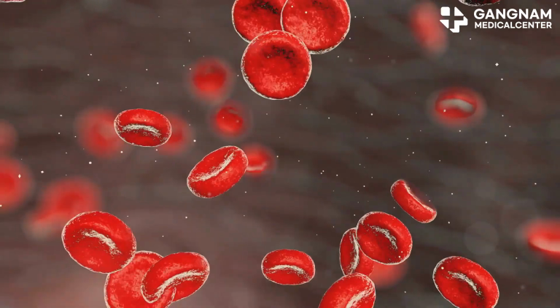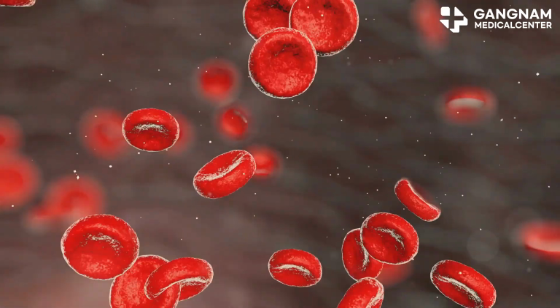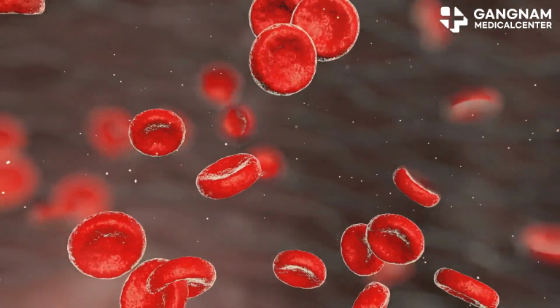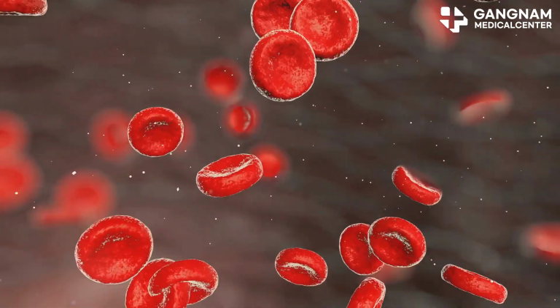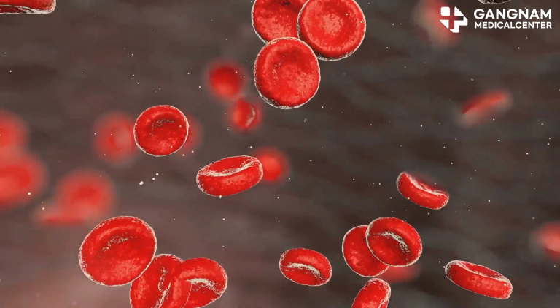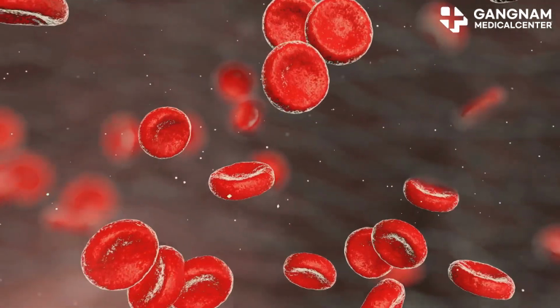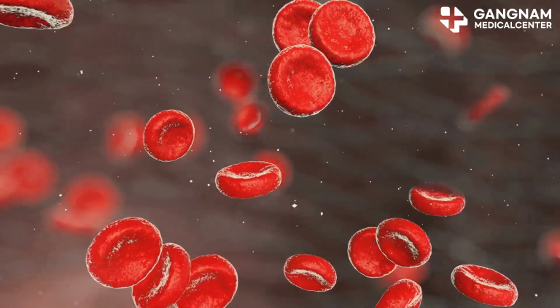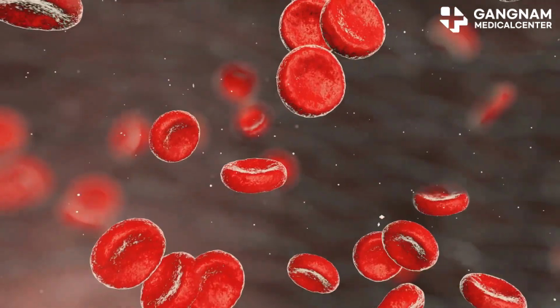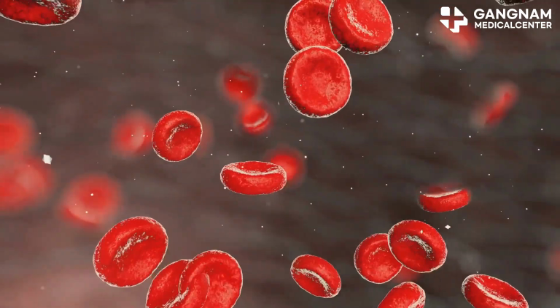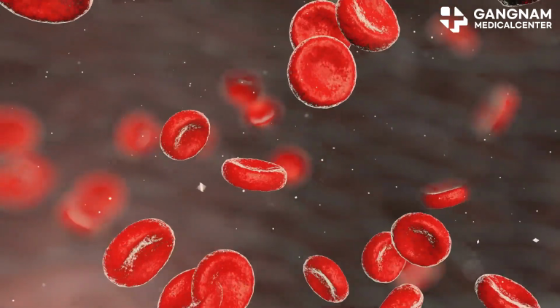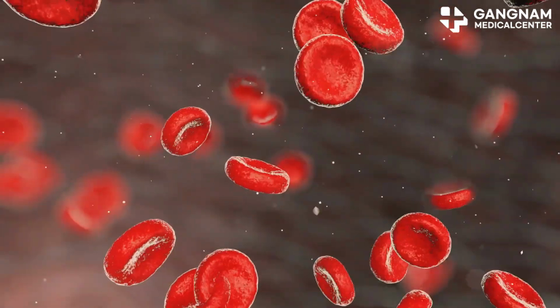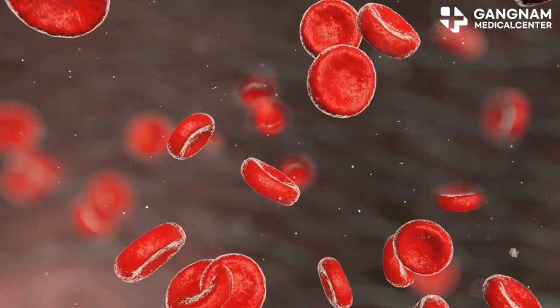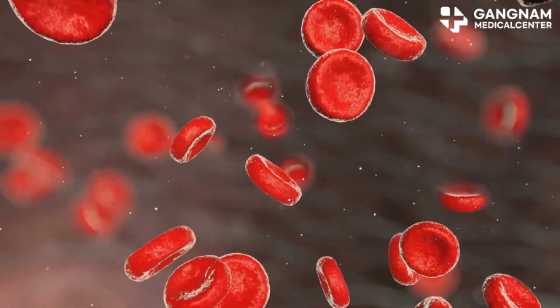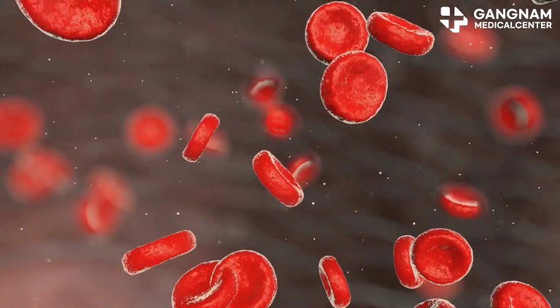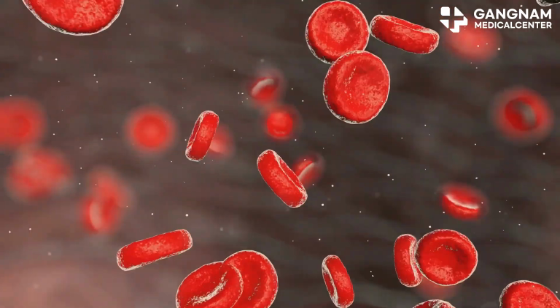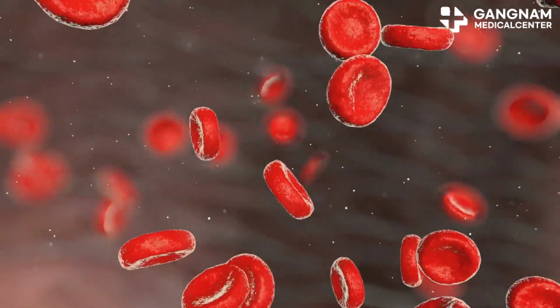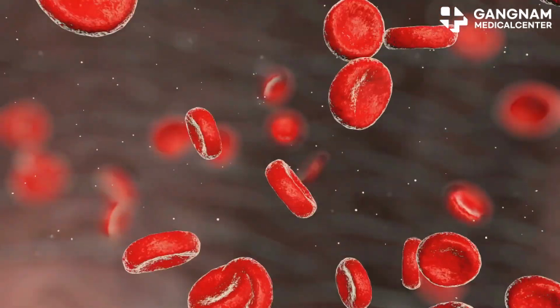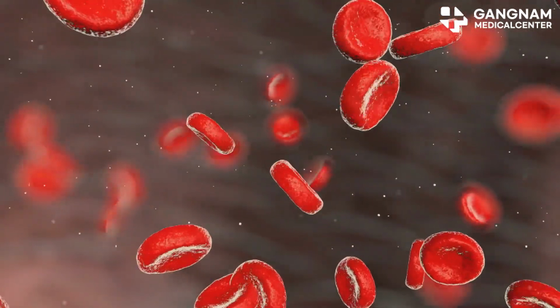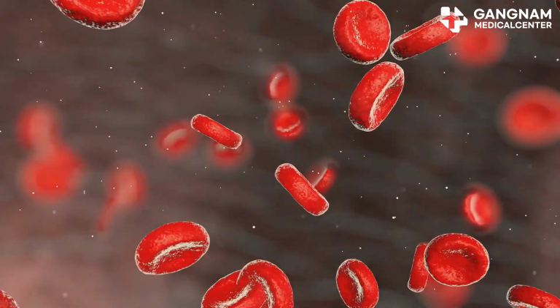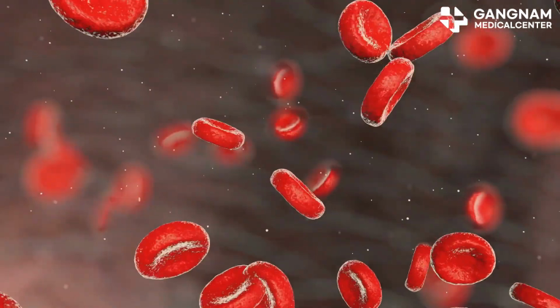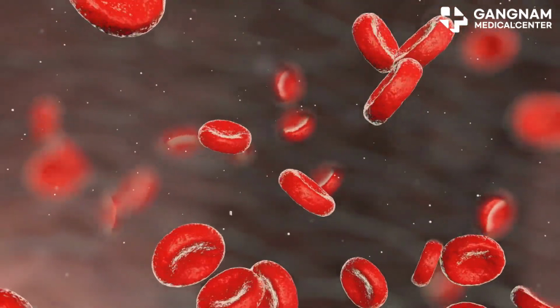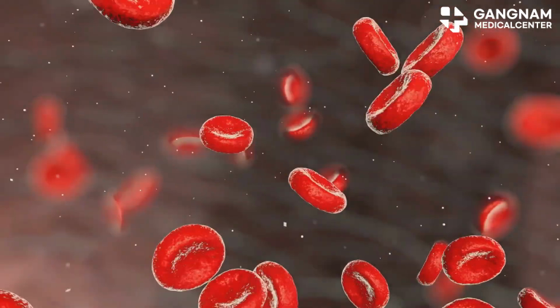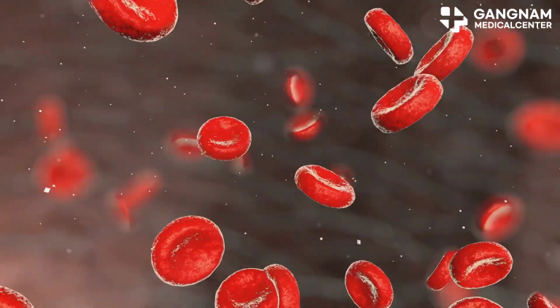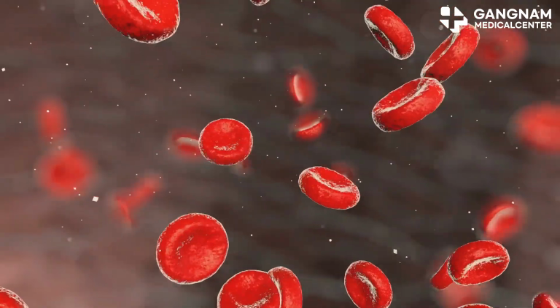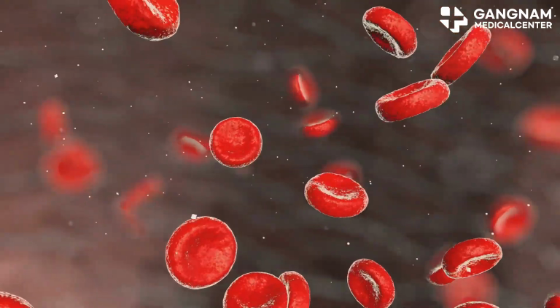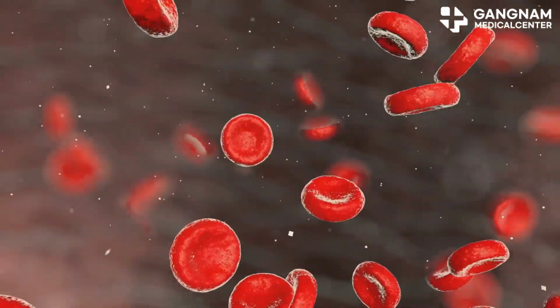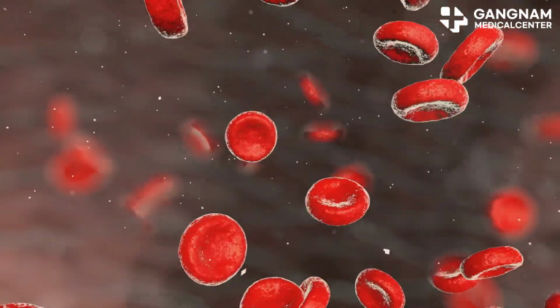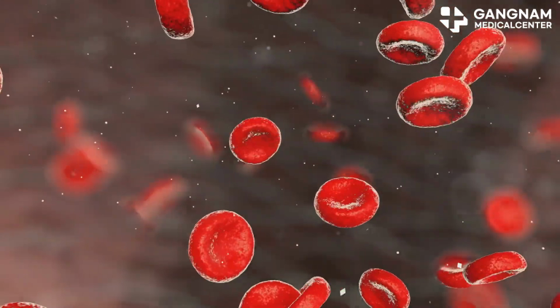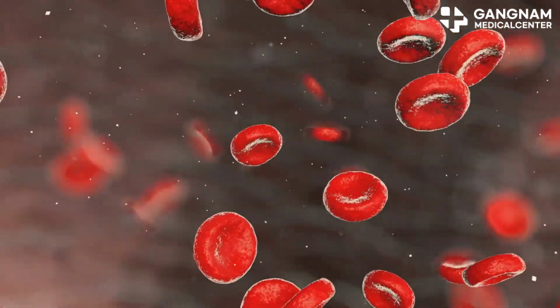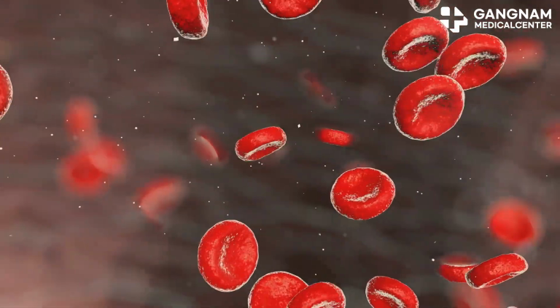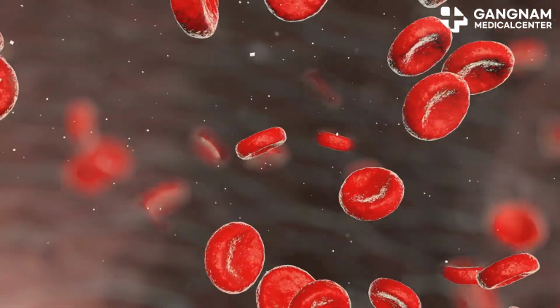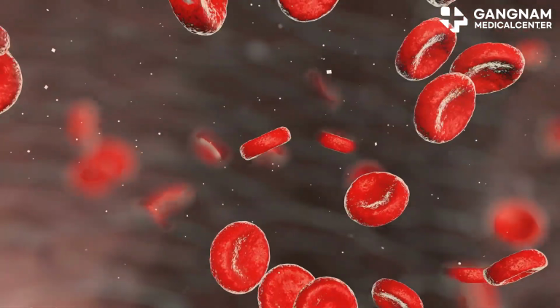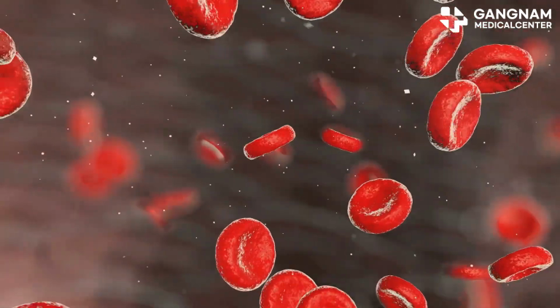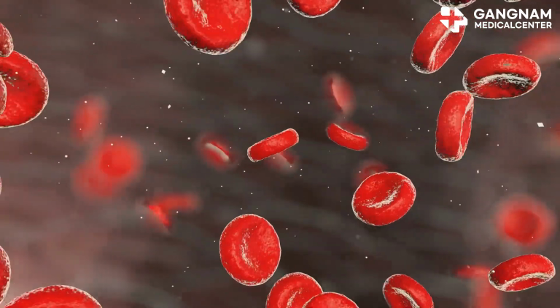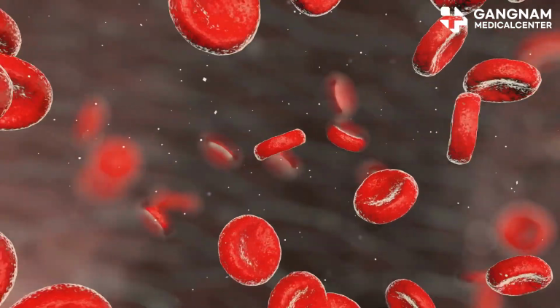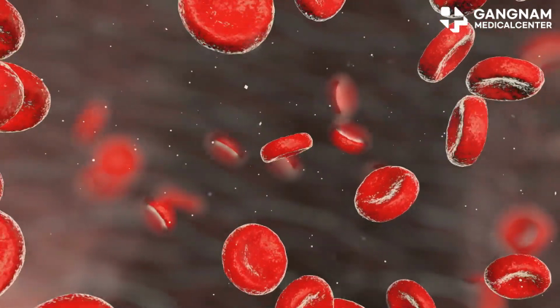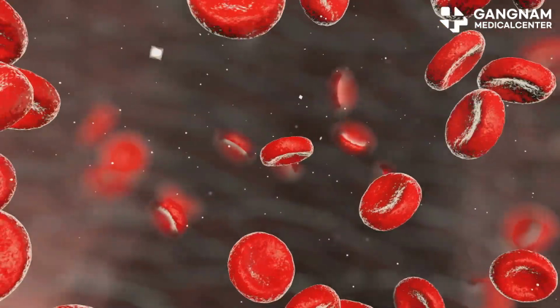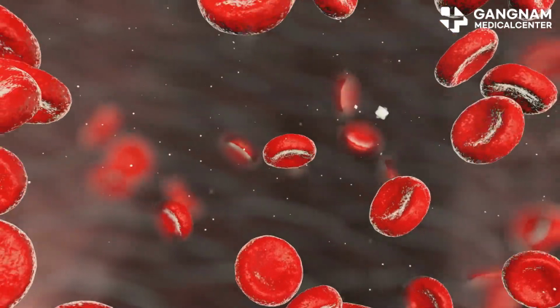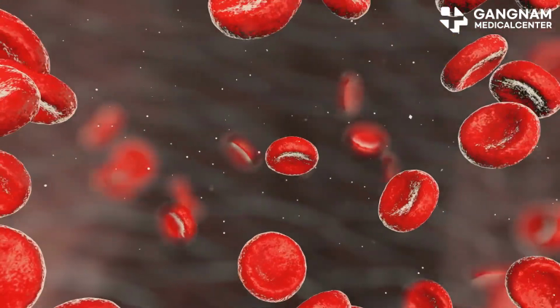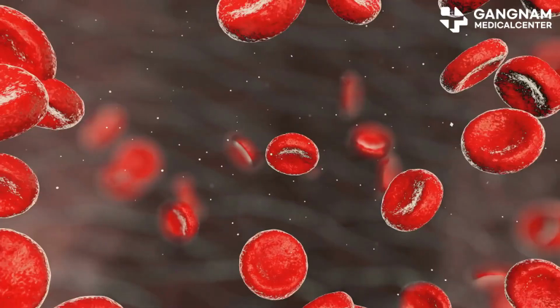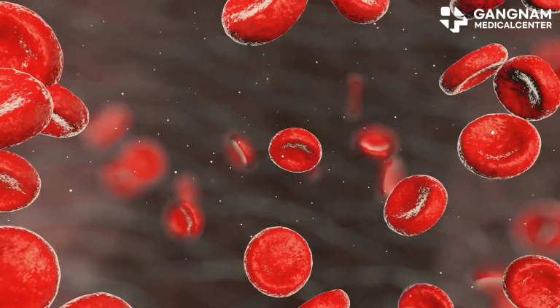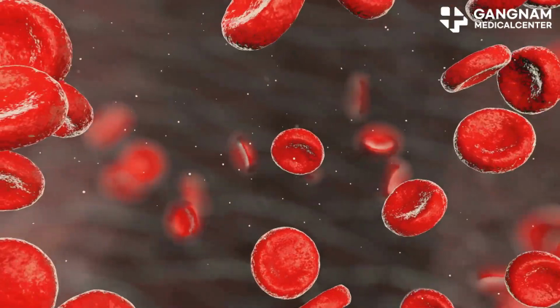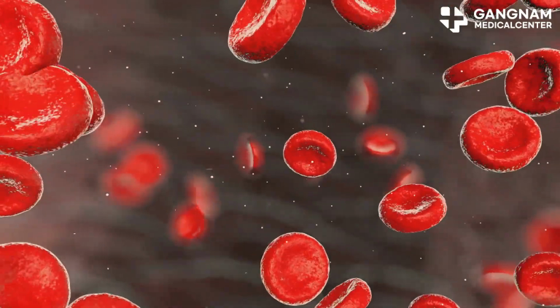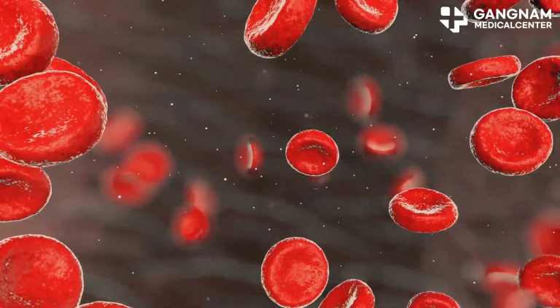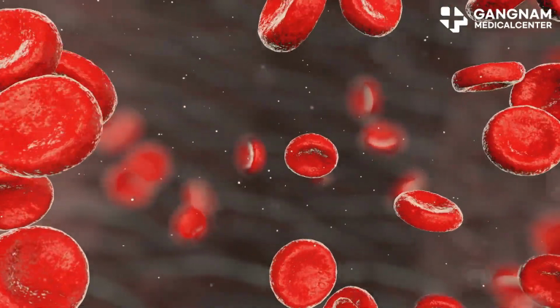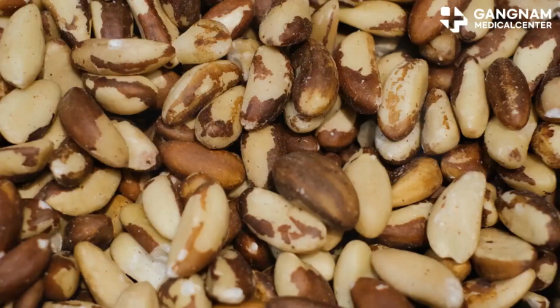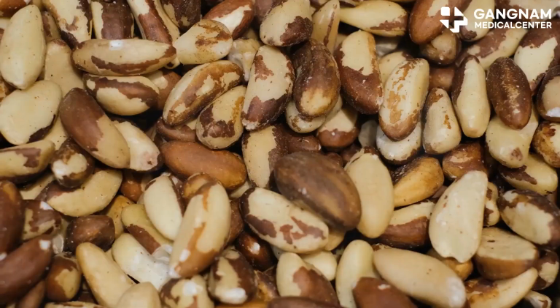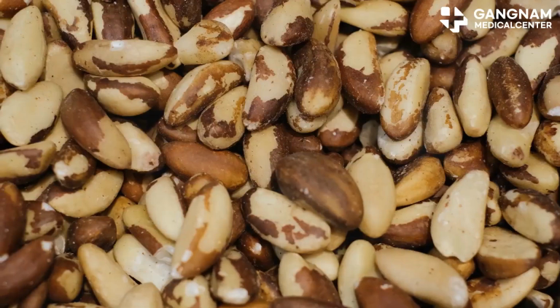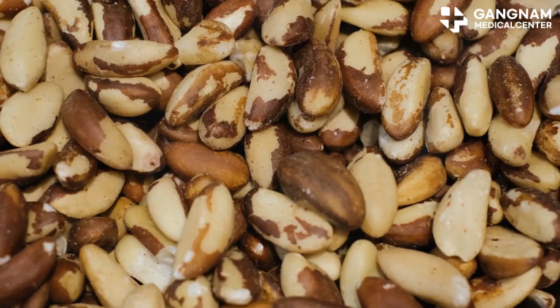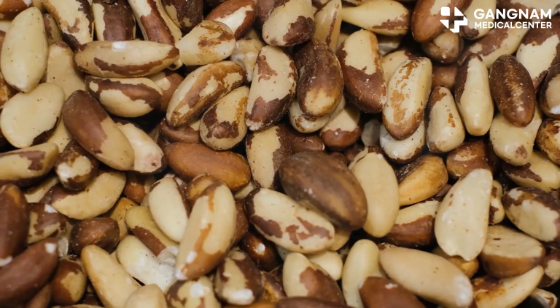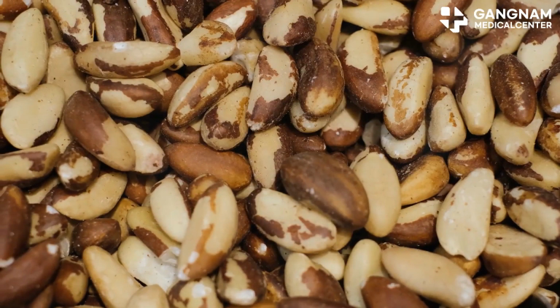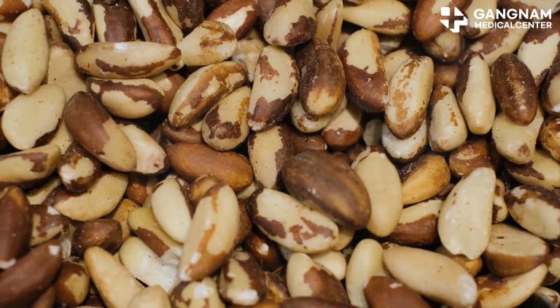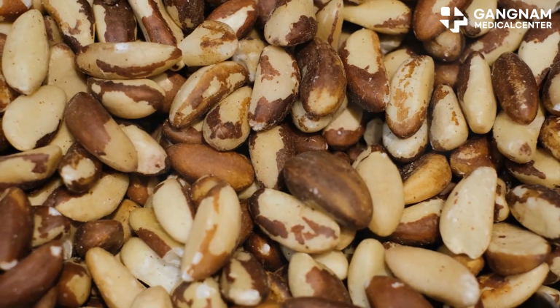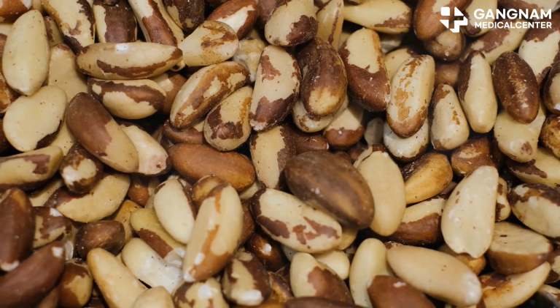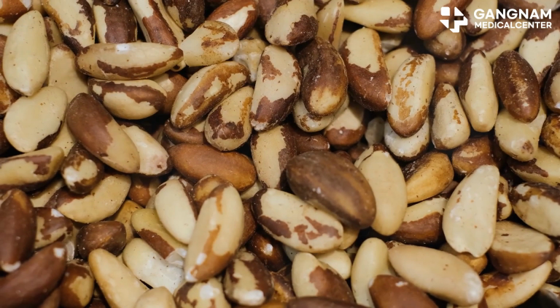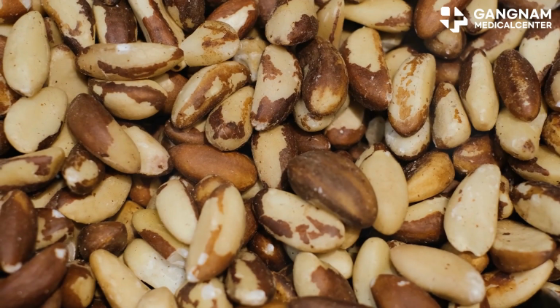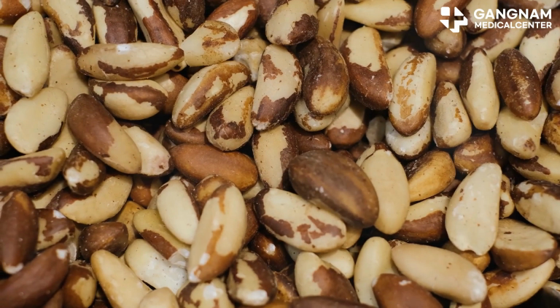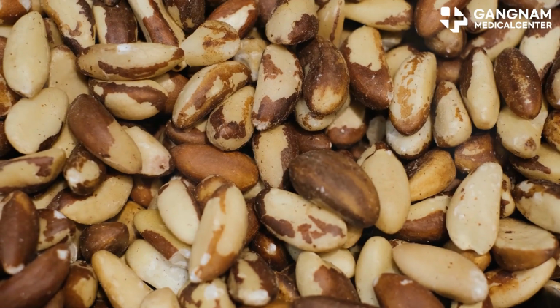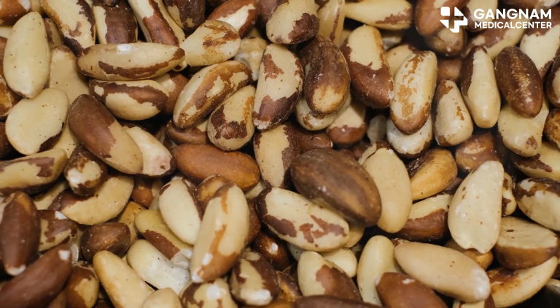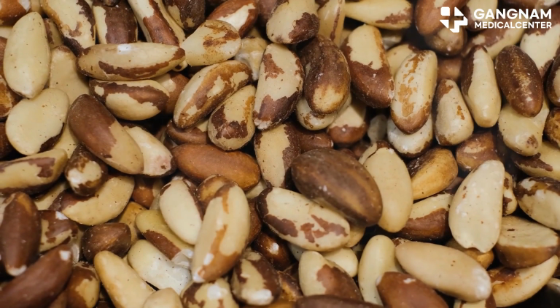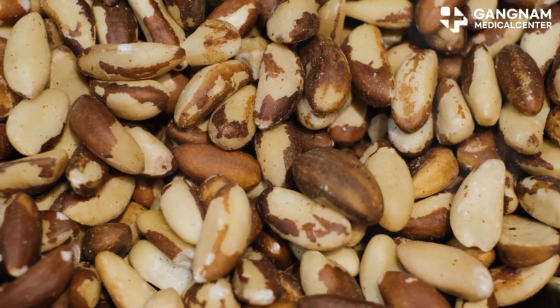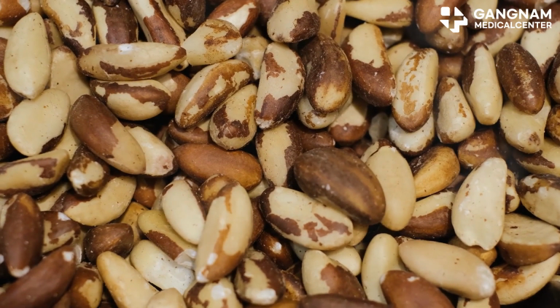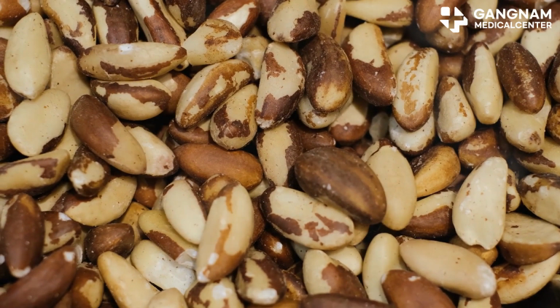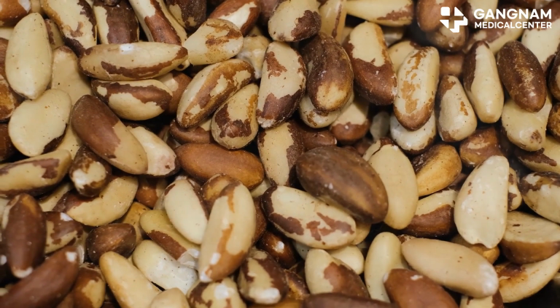Iron isn't just about energy. It's vital for red blood cells, but also helps stem cells with their own metabolism and energy production.